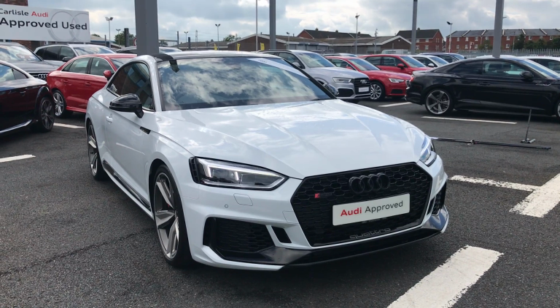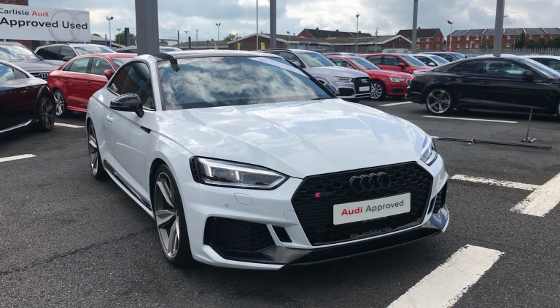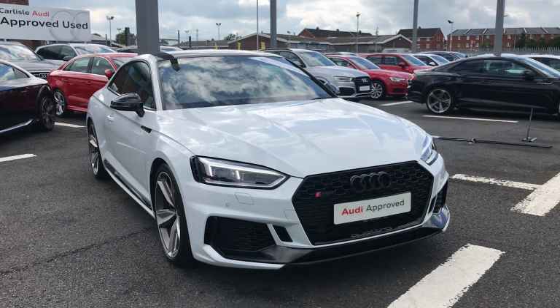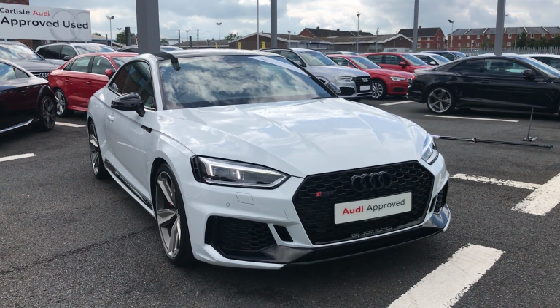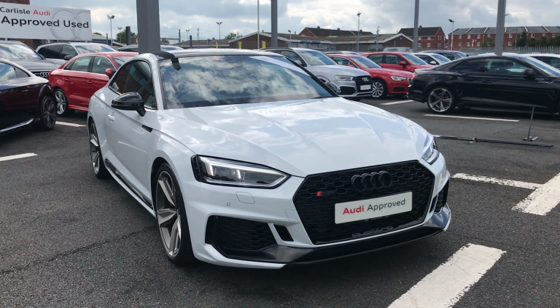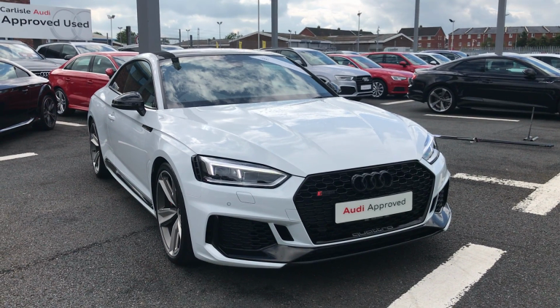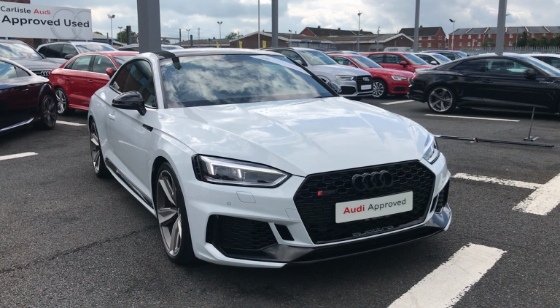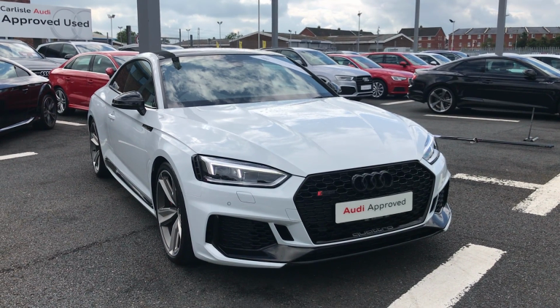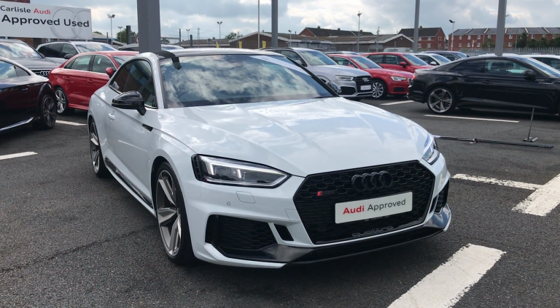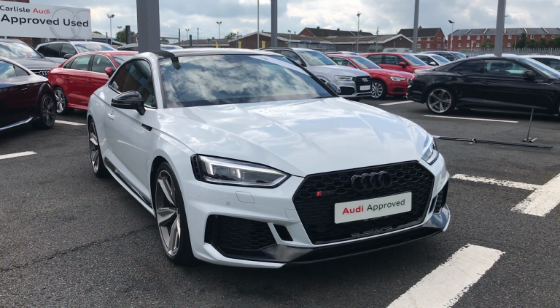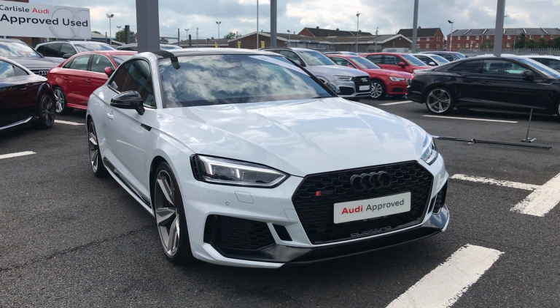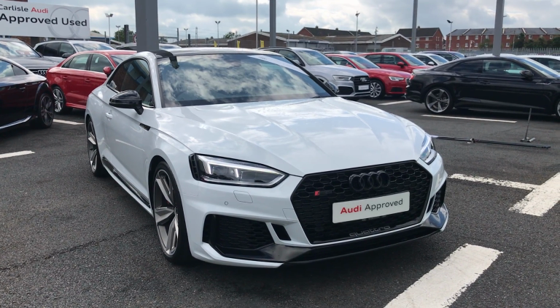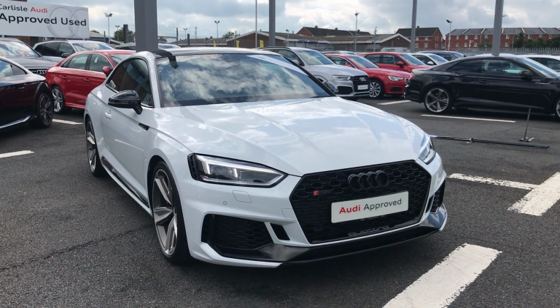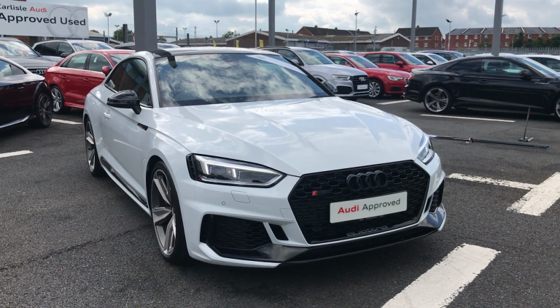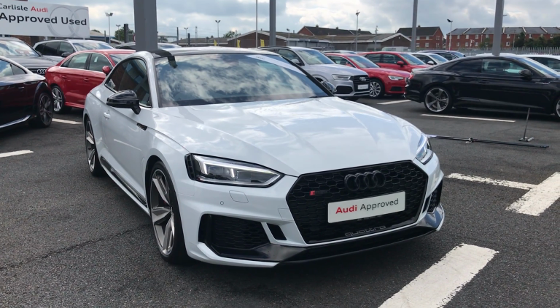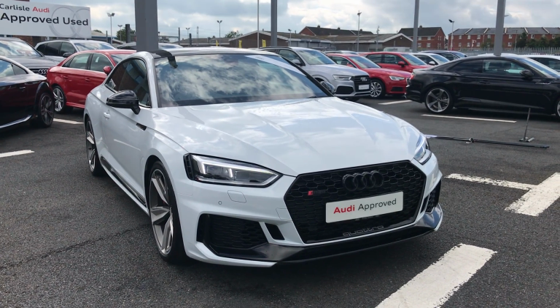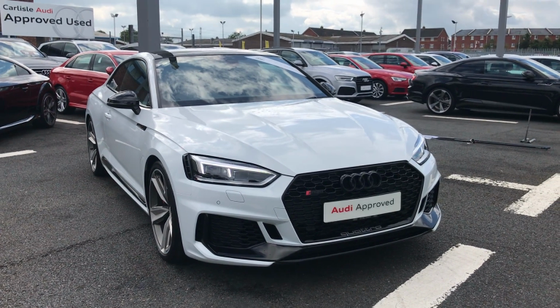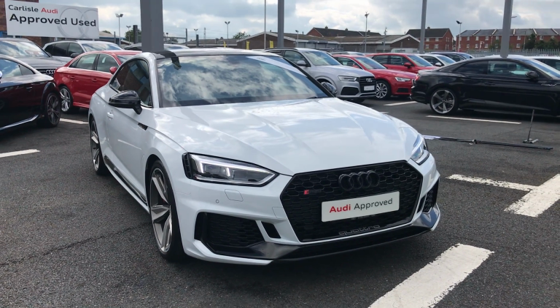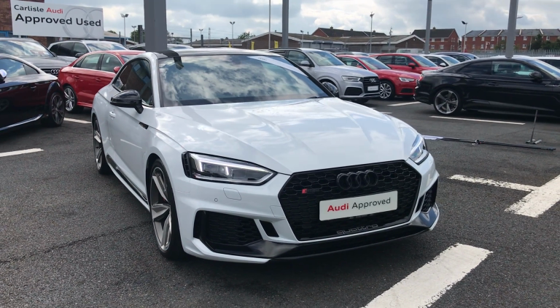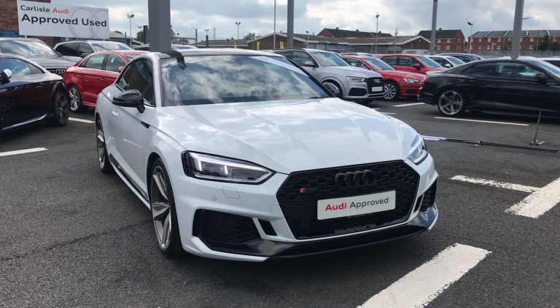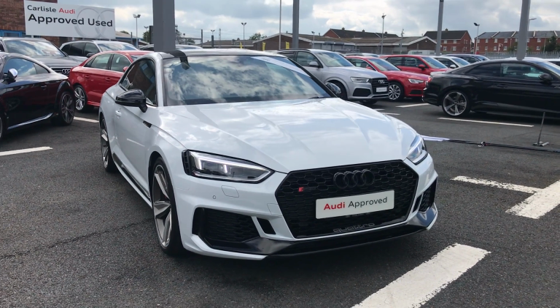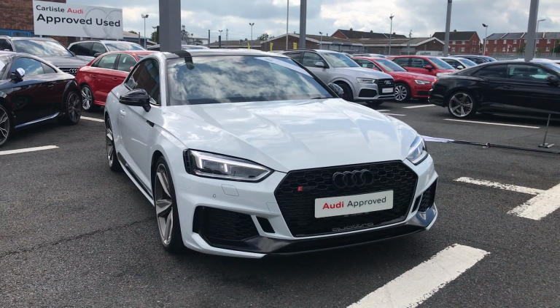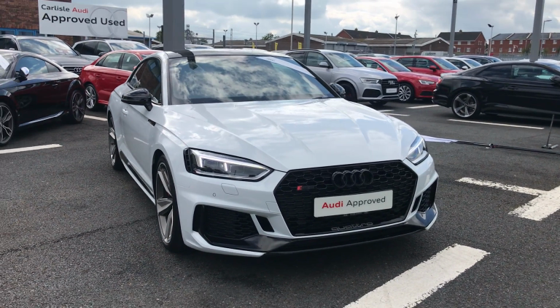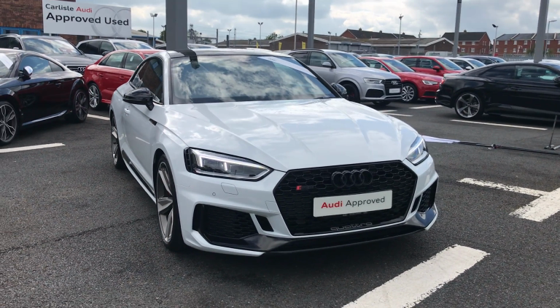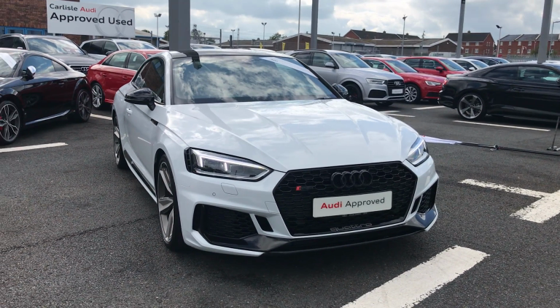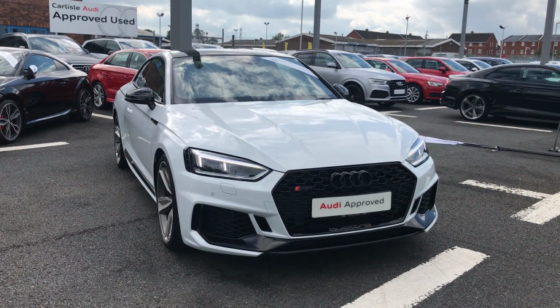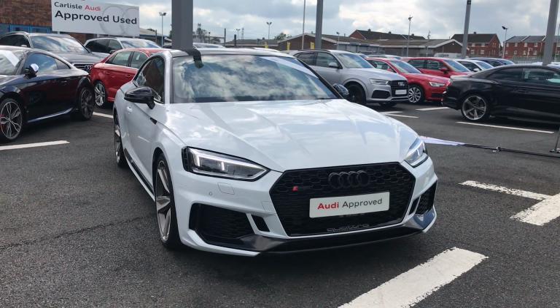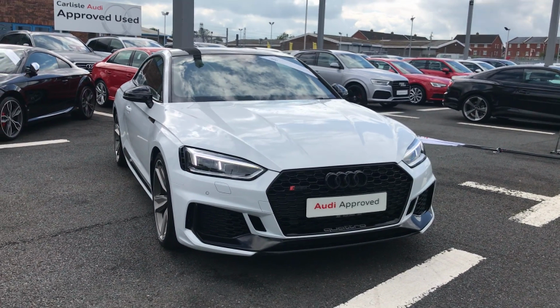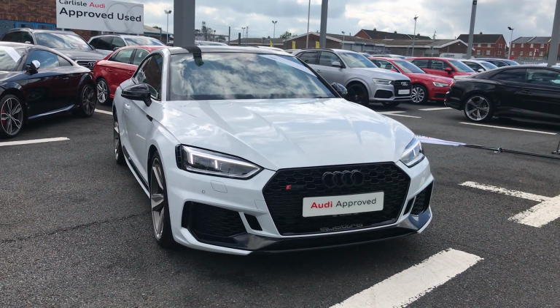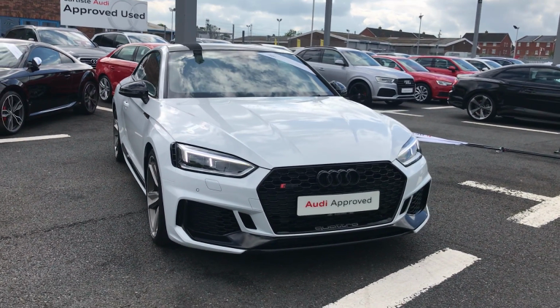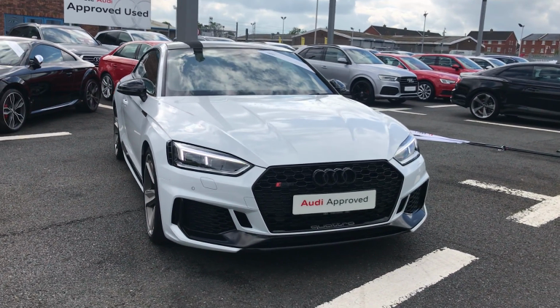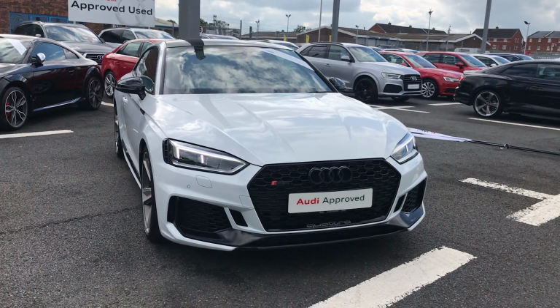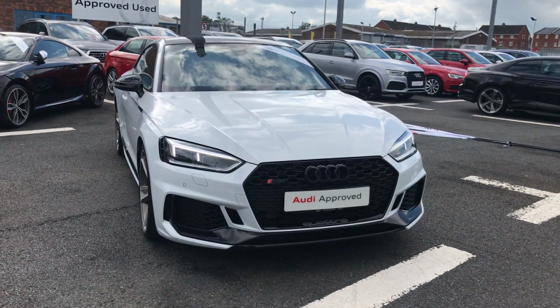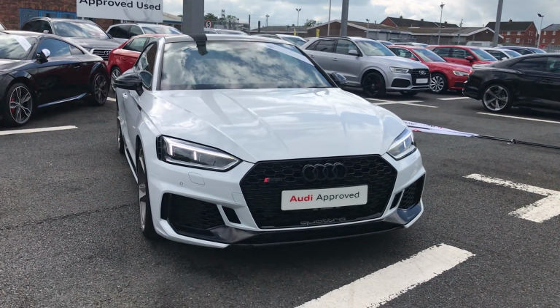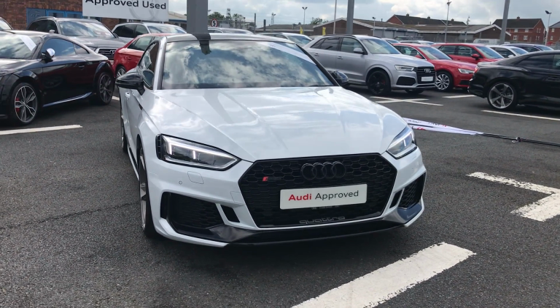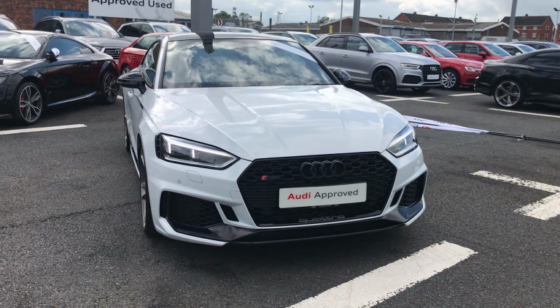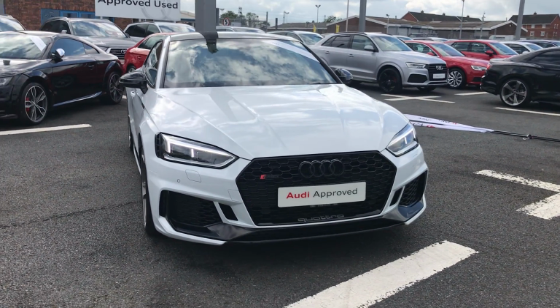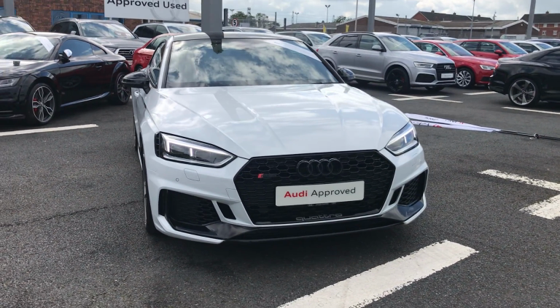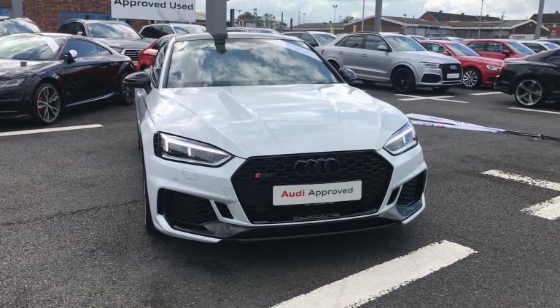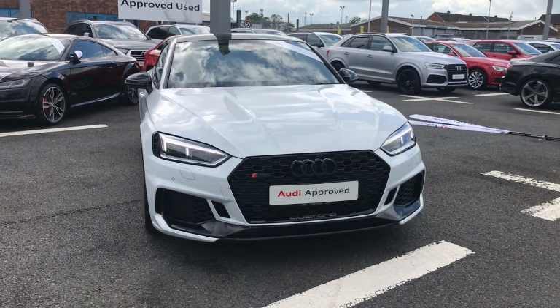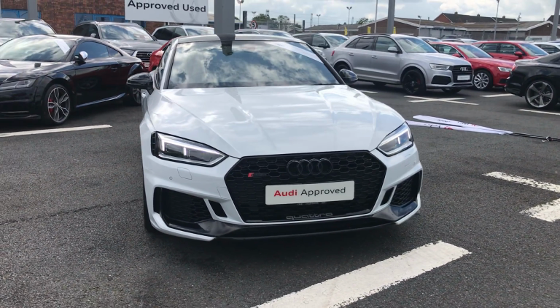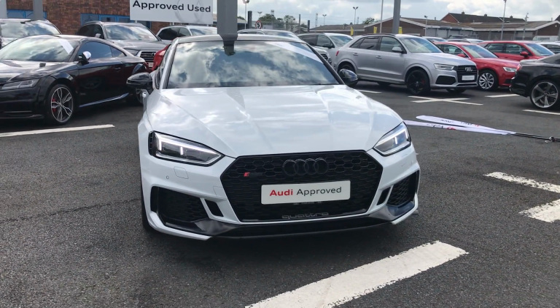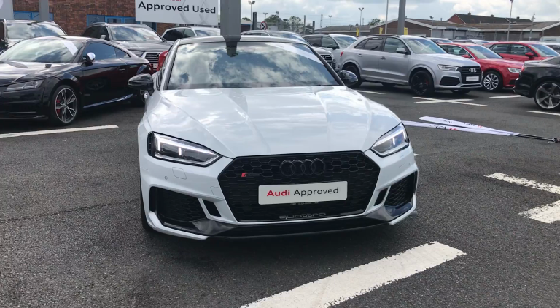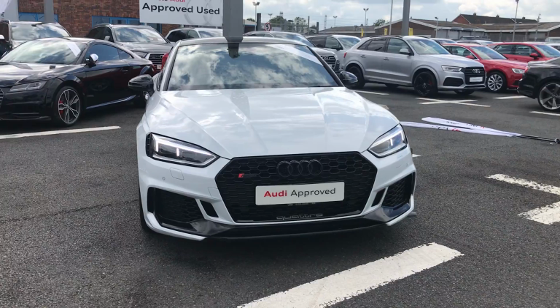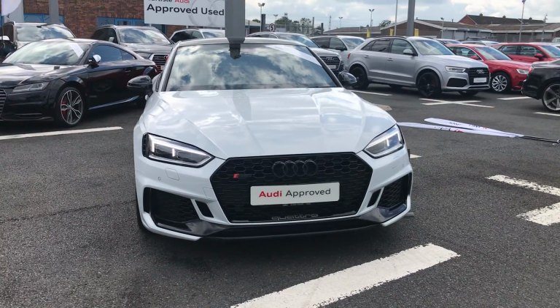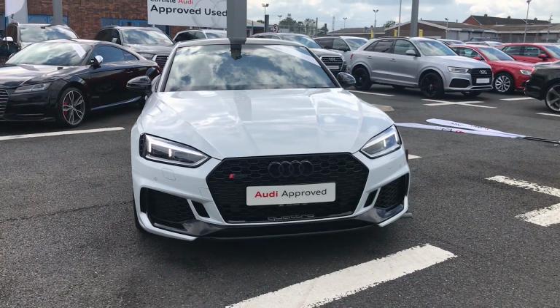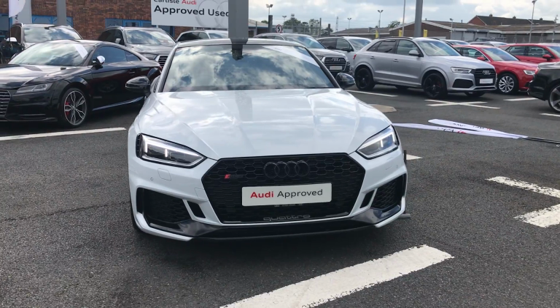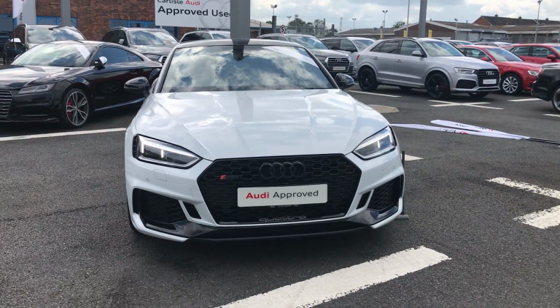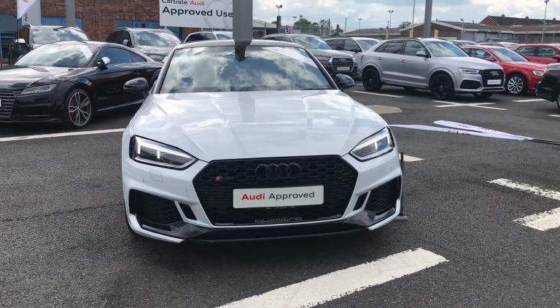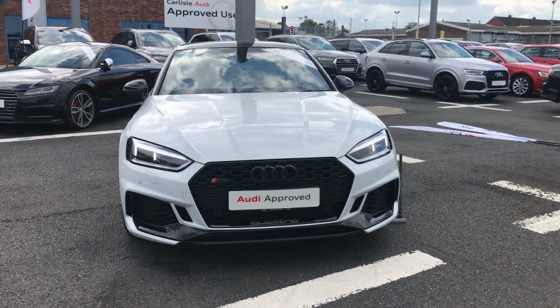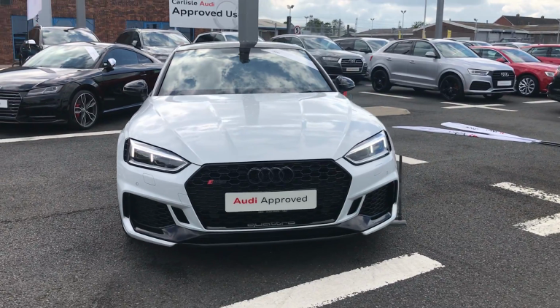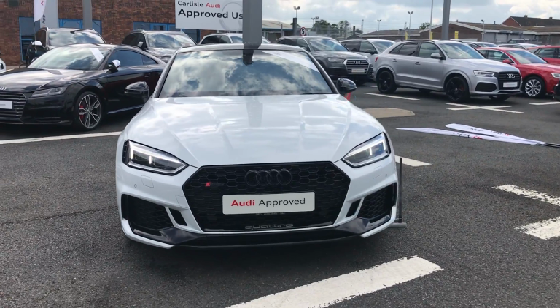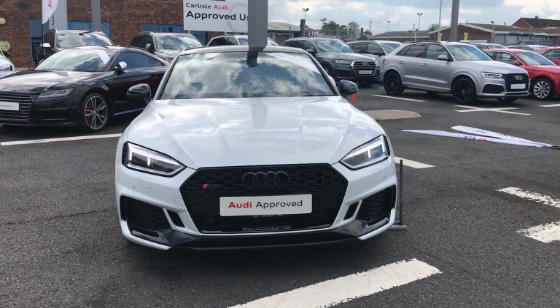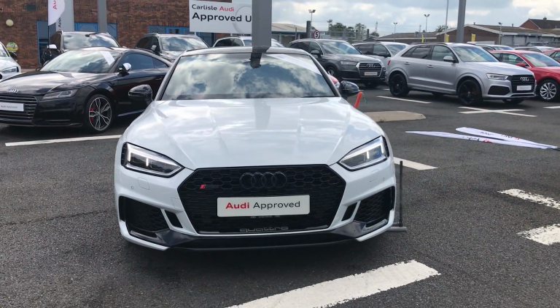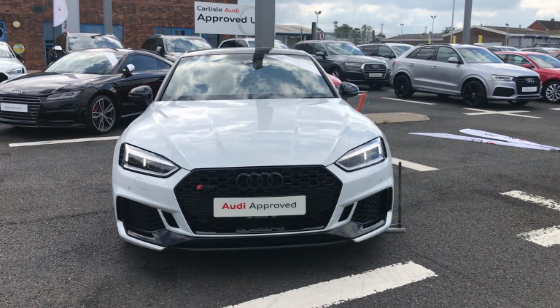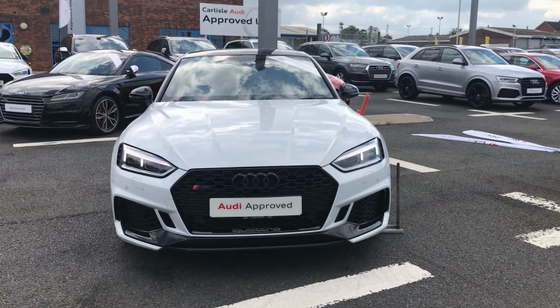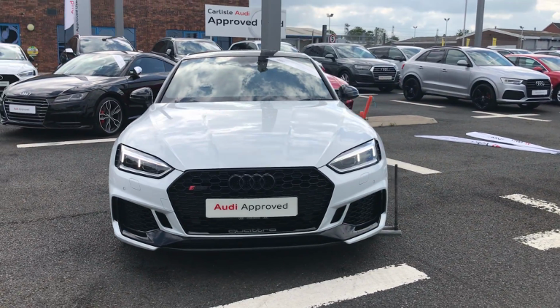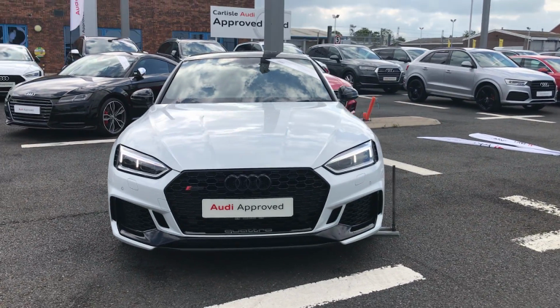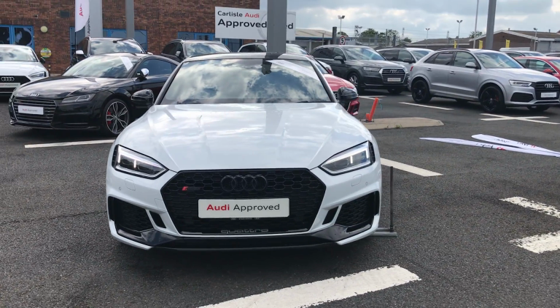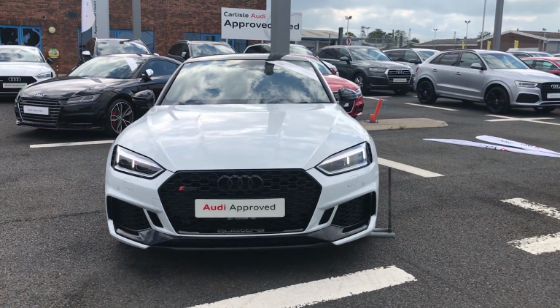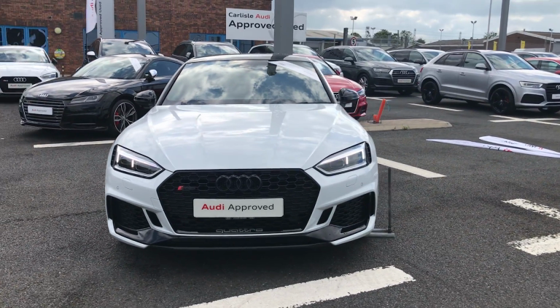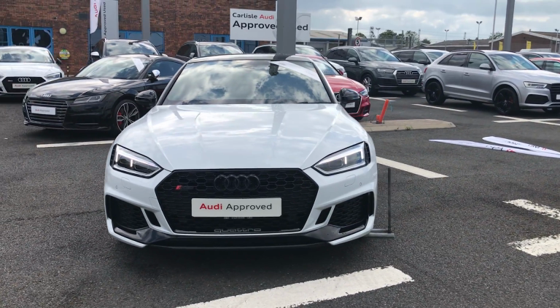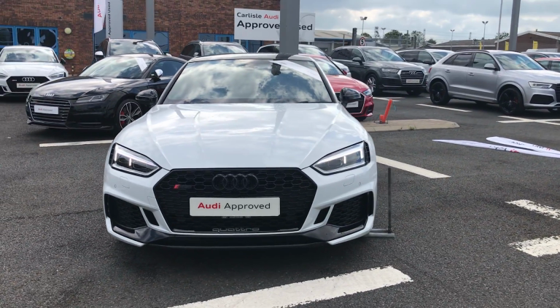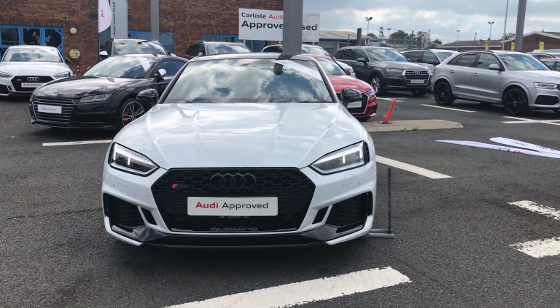Welcome to Carlyle Audi. Today I'm going to be showing you around this Audi approved RS5 Coupe Sport Edition.